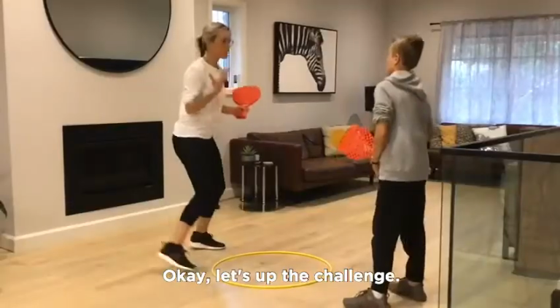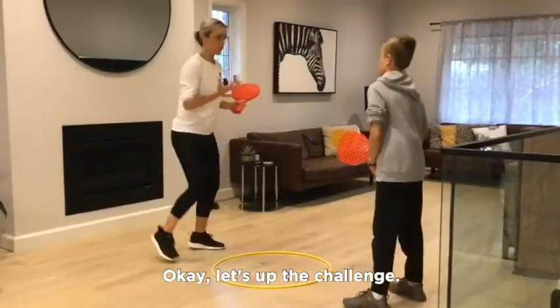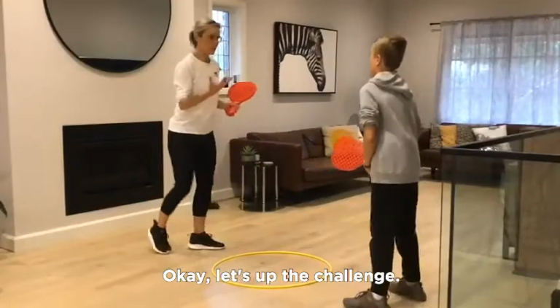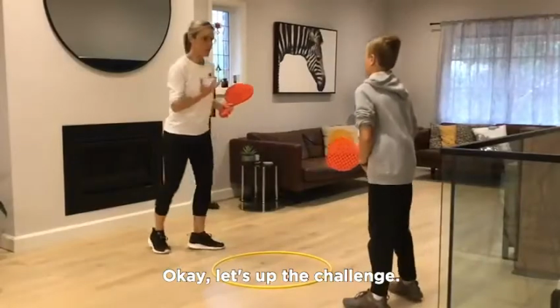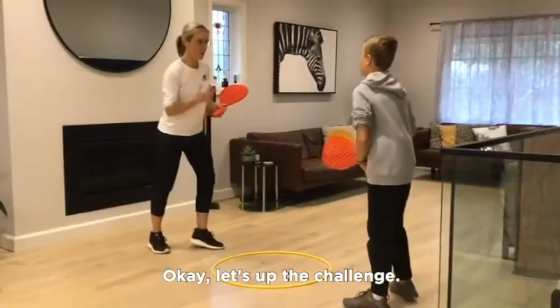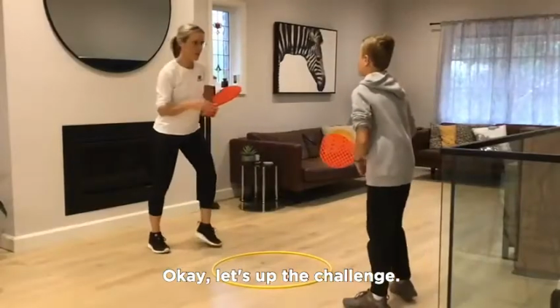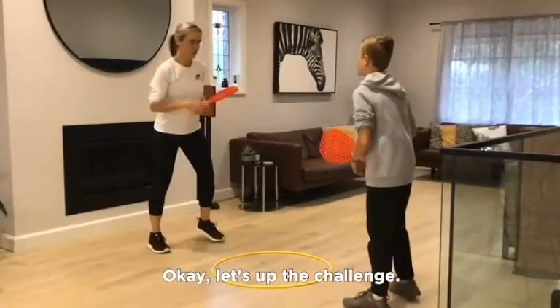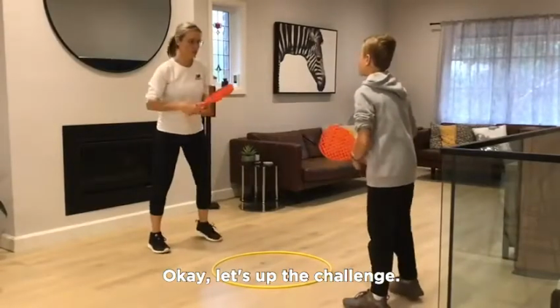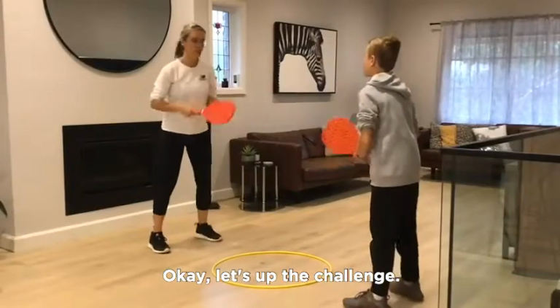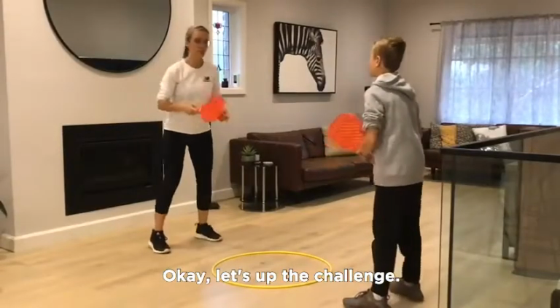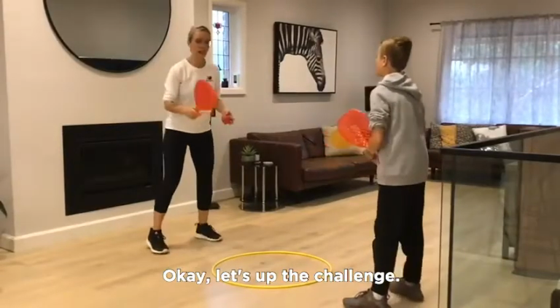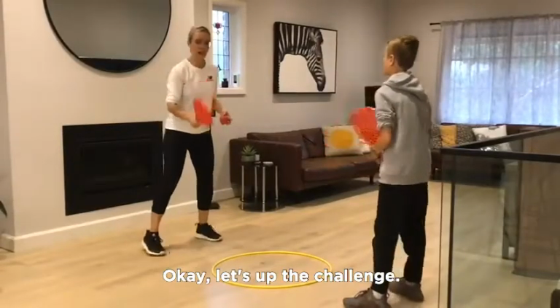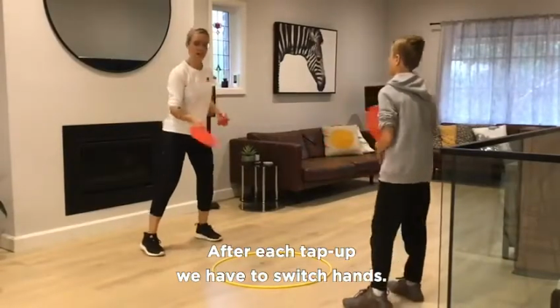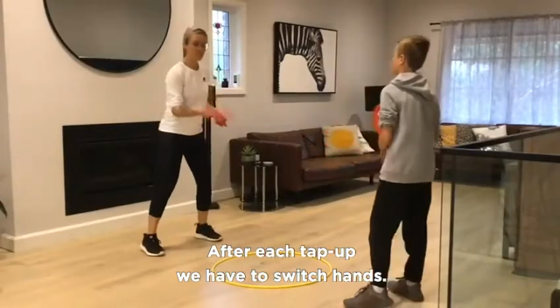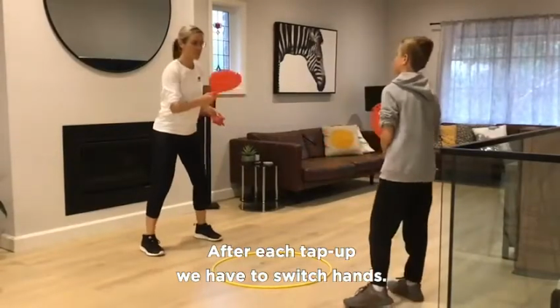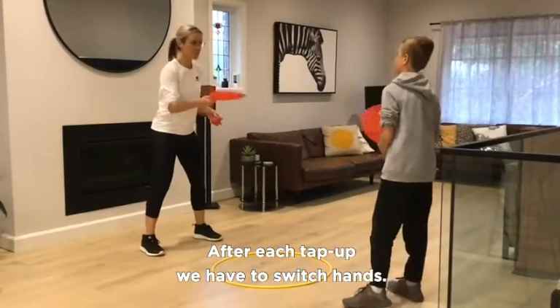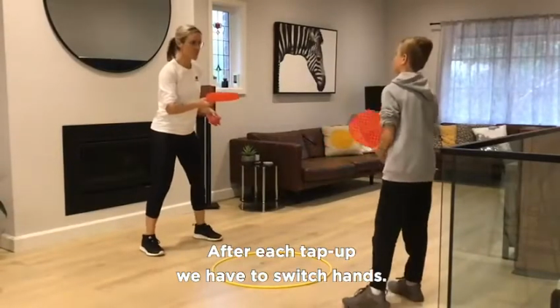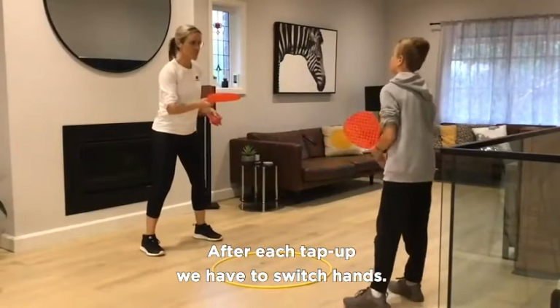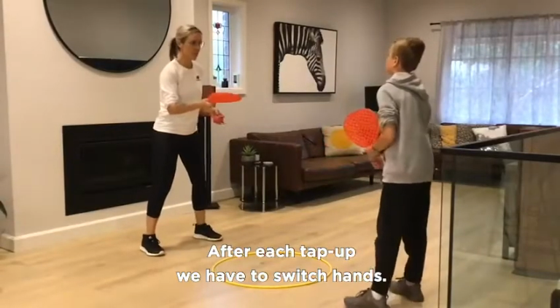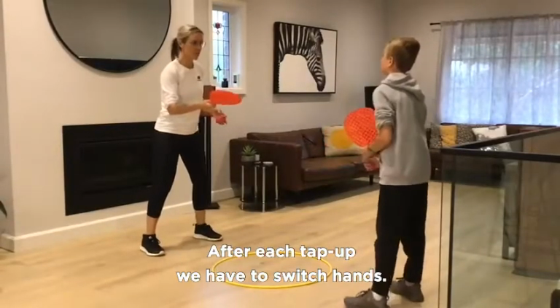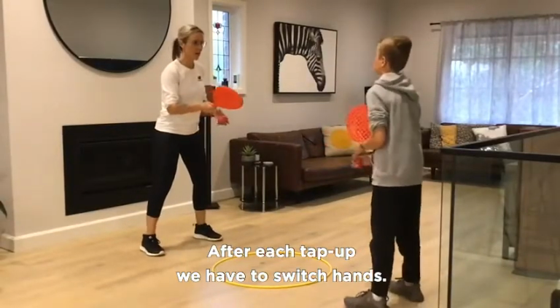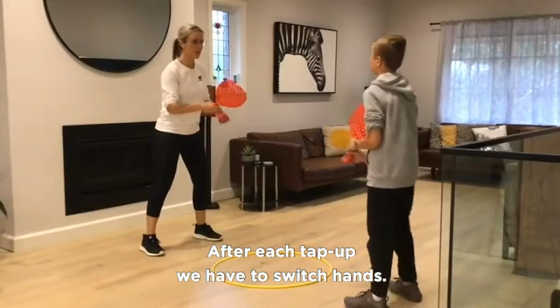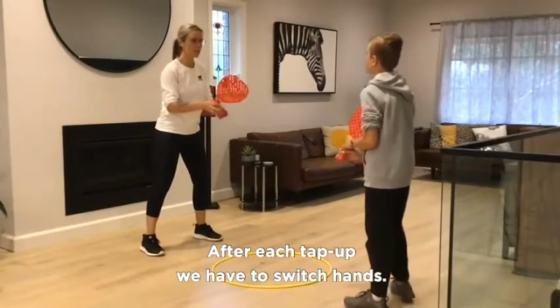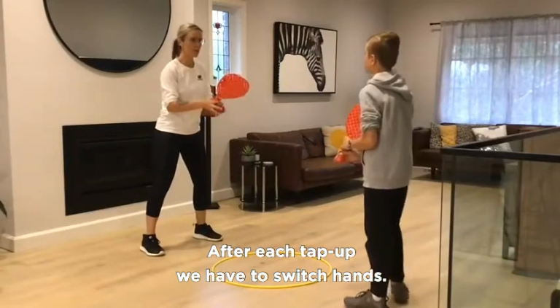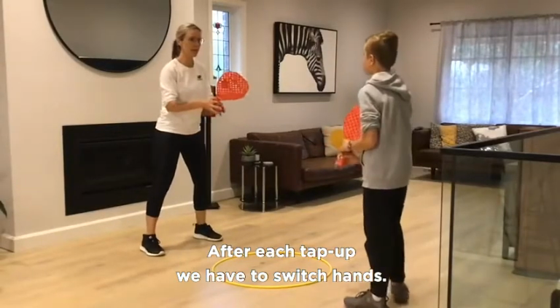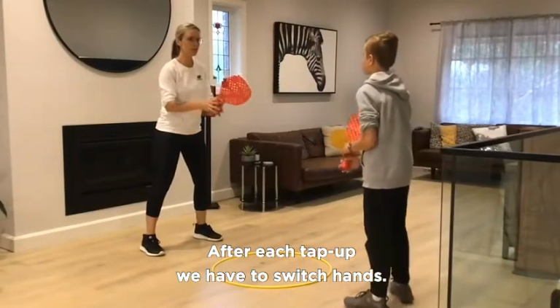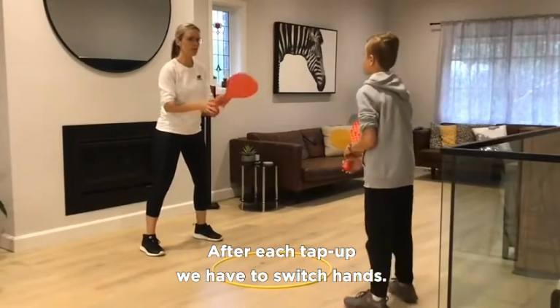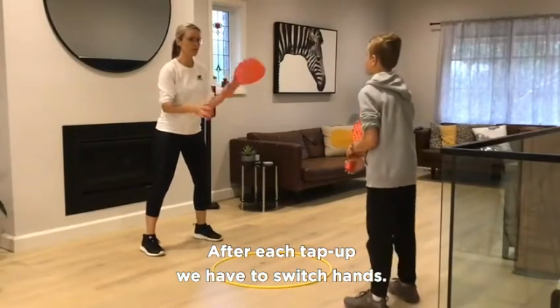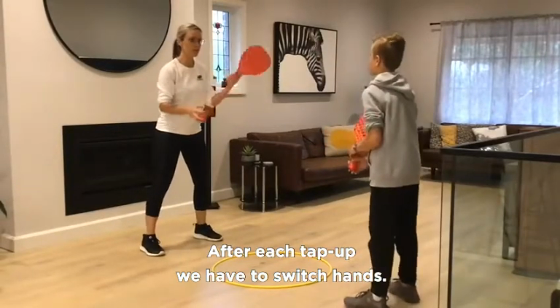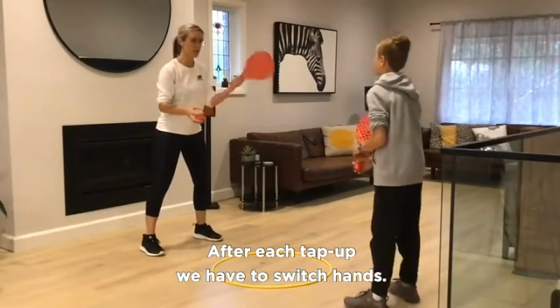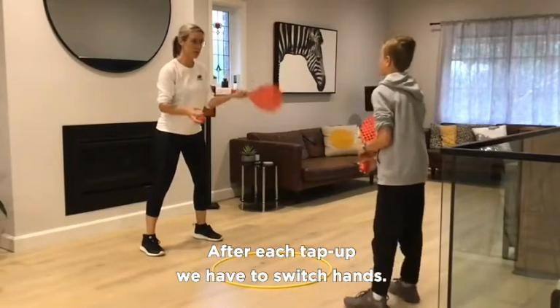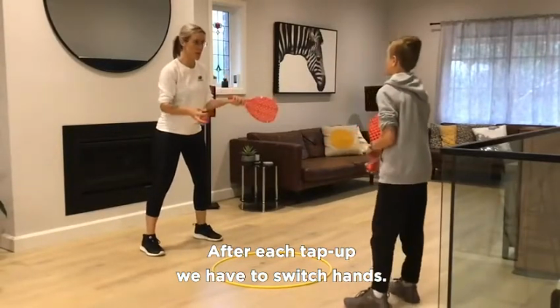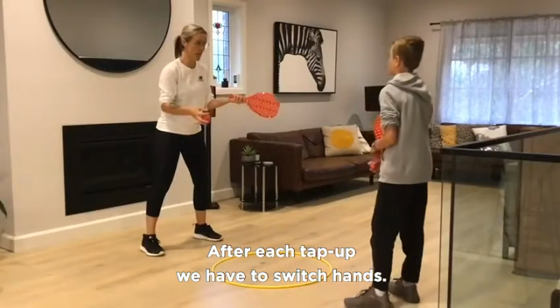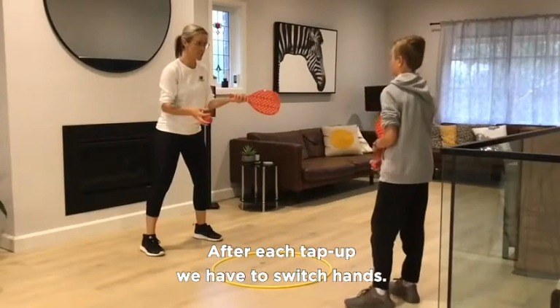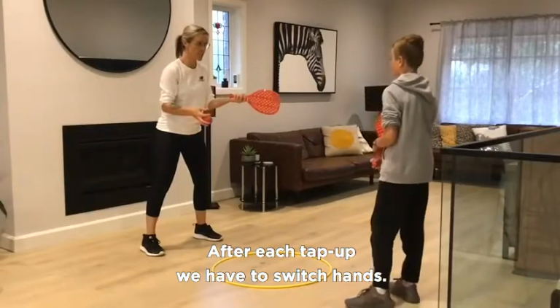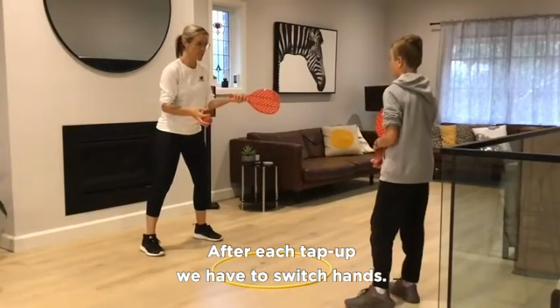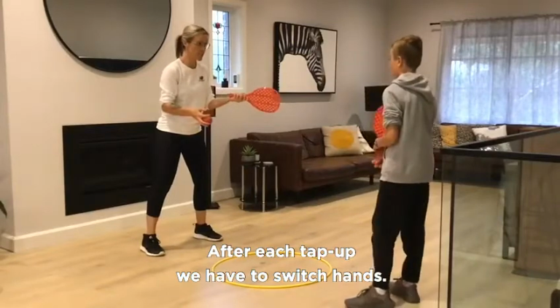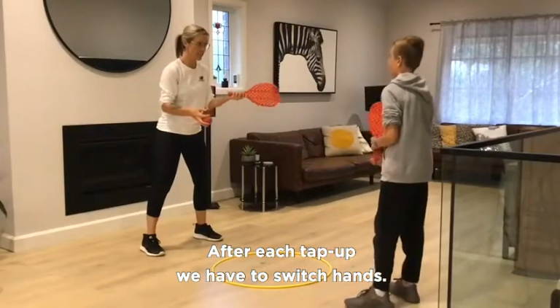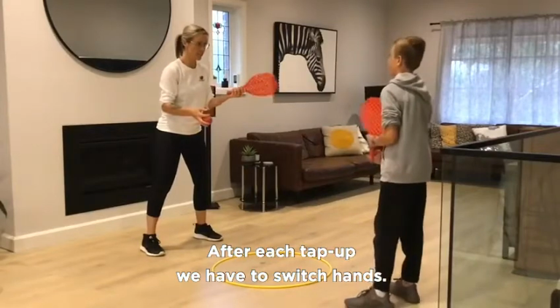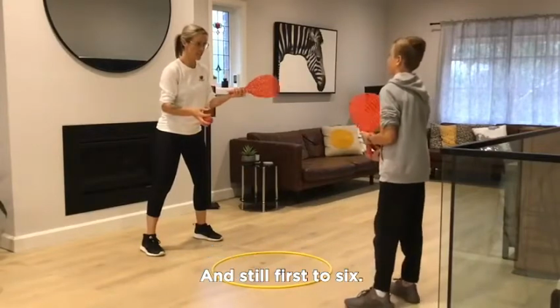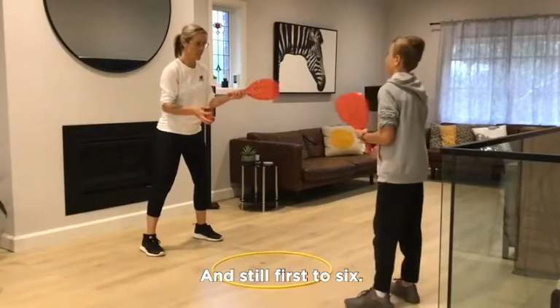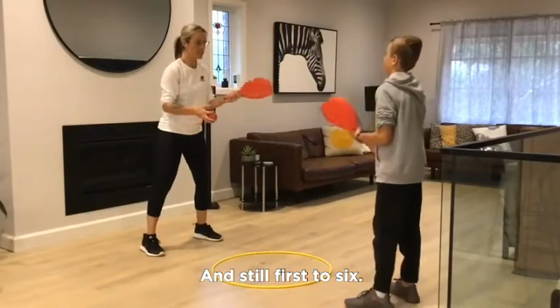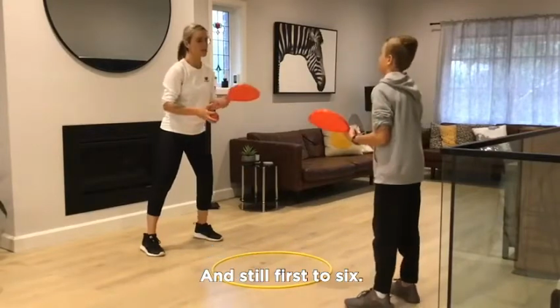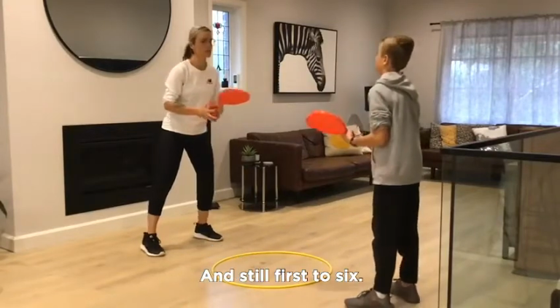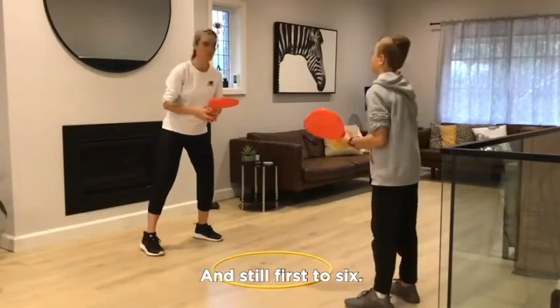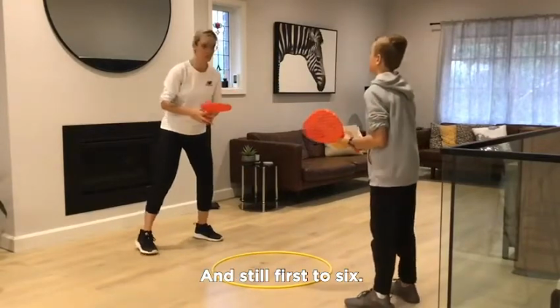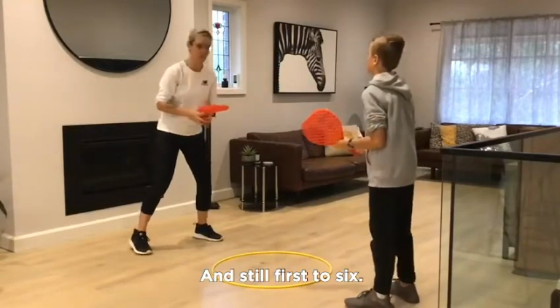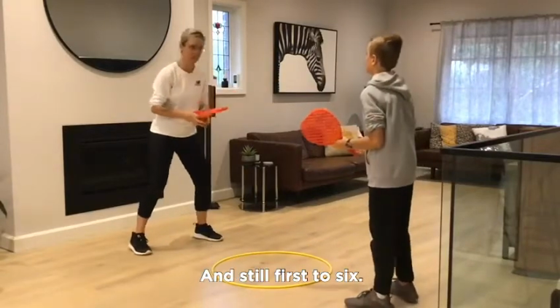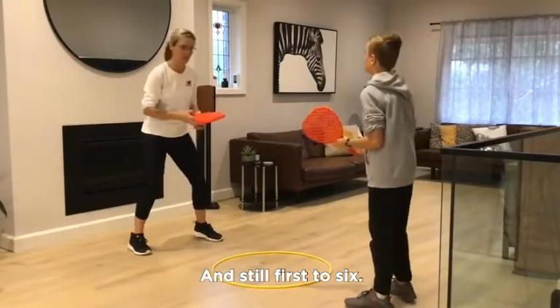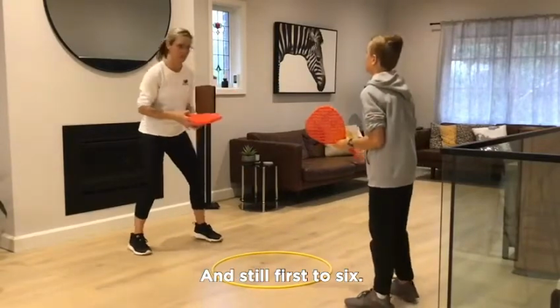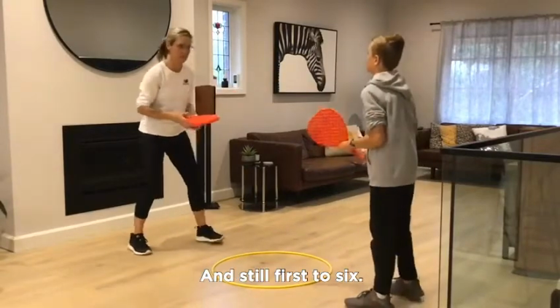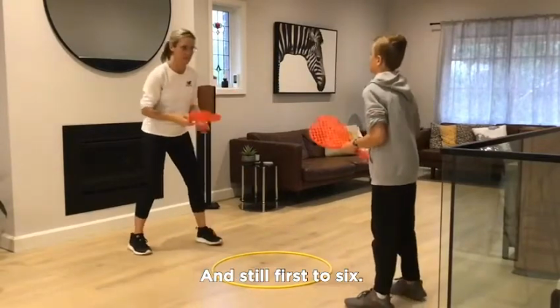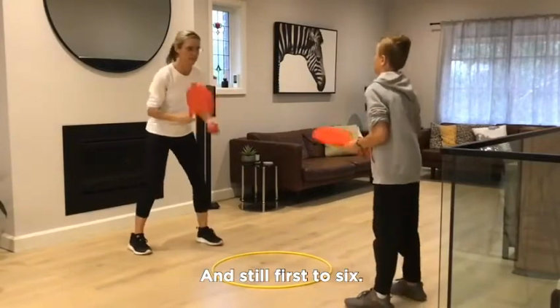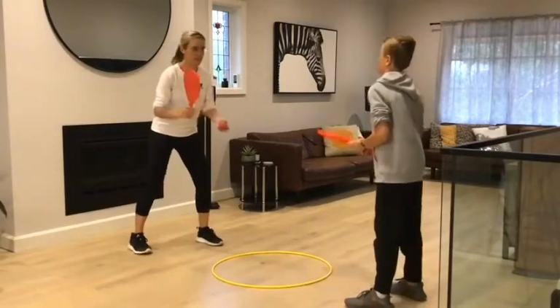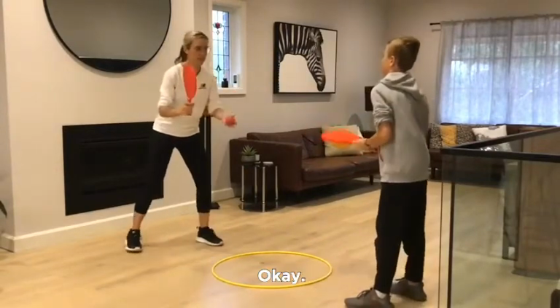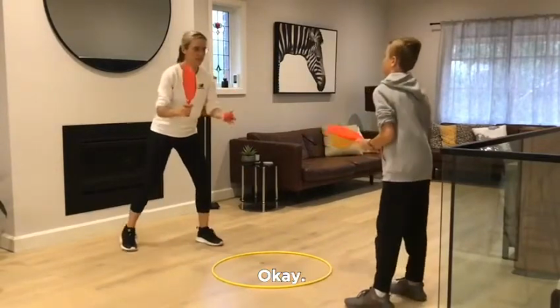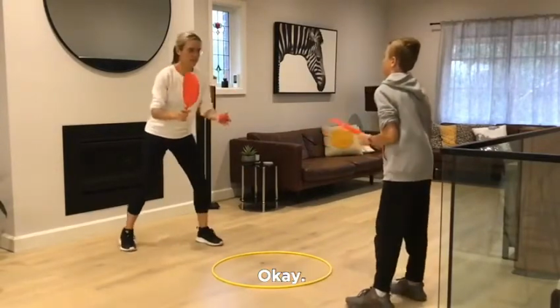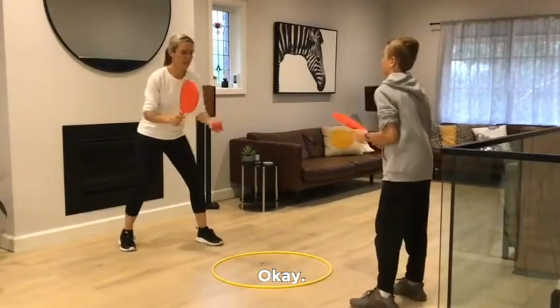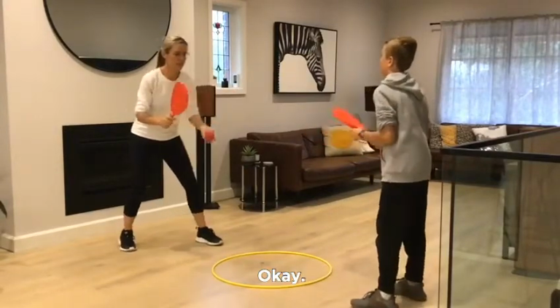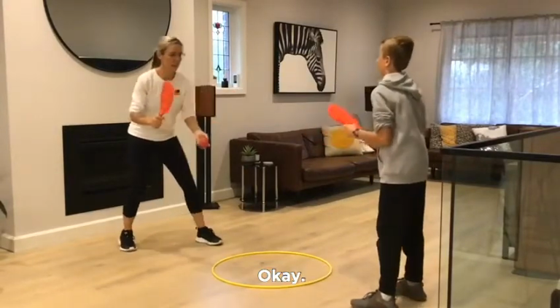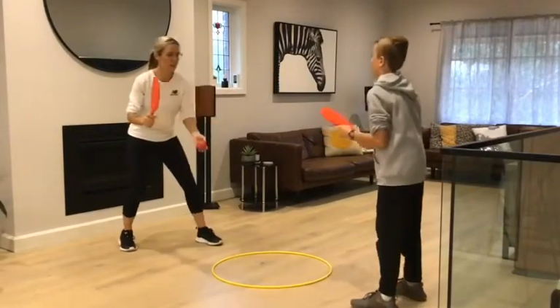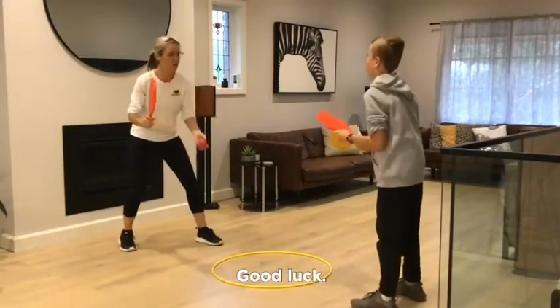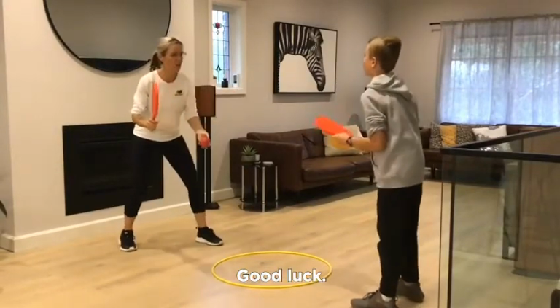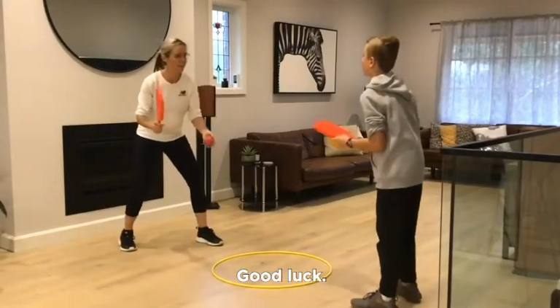Okay, let's start the challenge. After each tap up, we have to switch hands. Yes, we're first to six. Okay, alright, good luck.